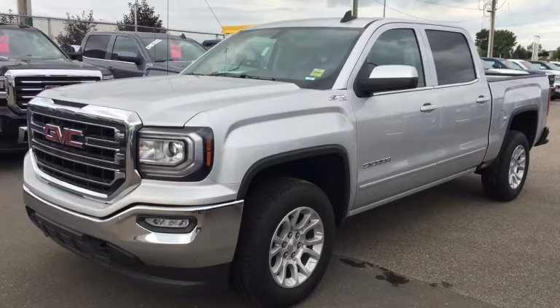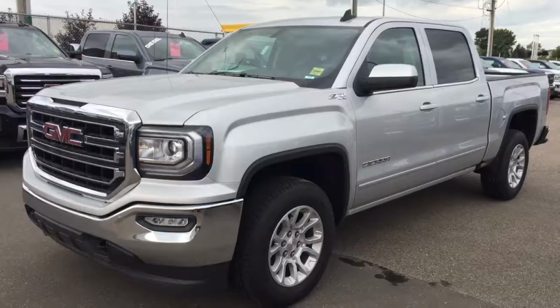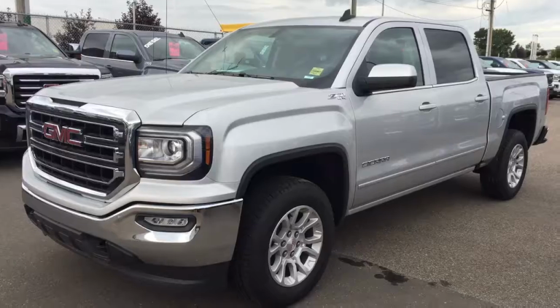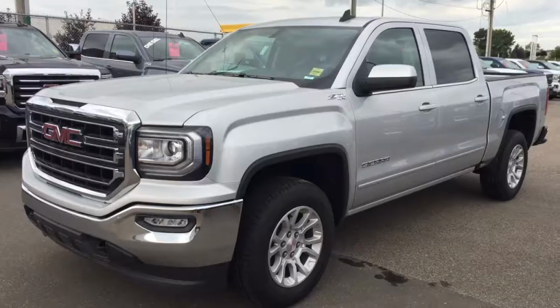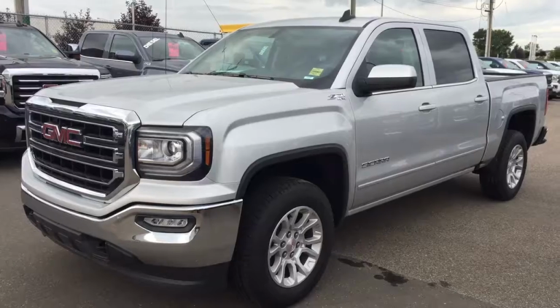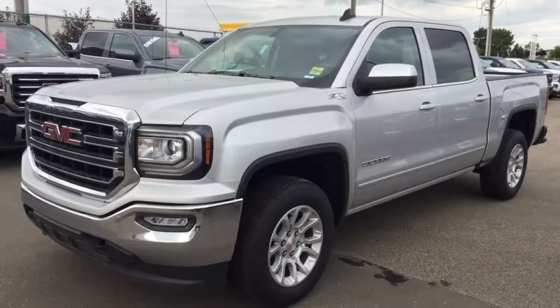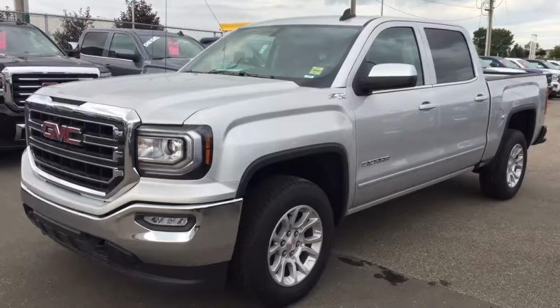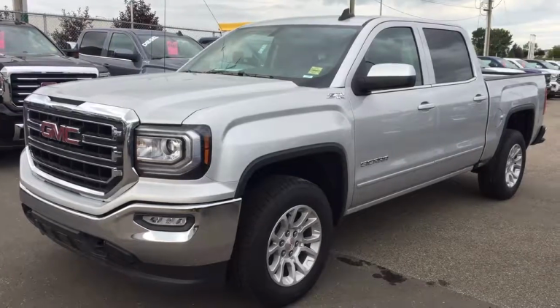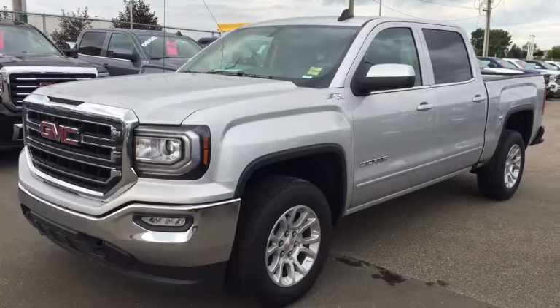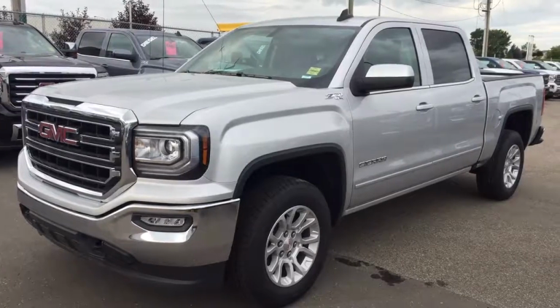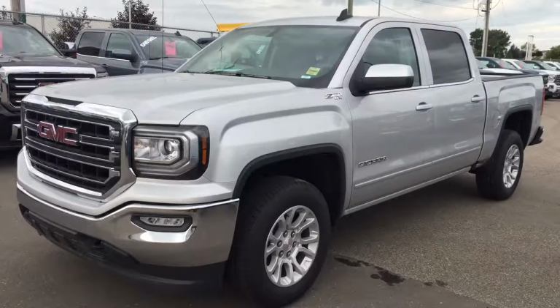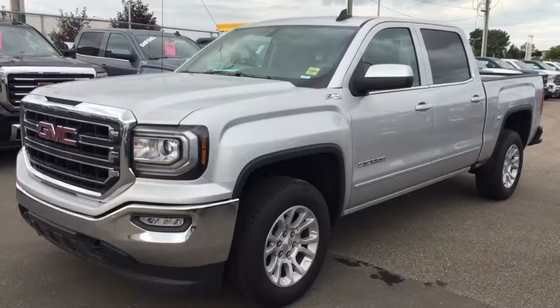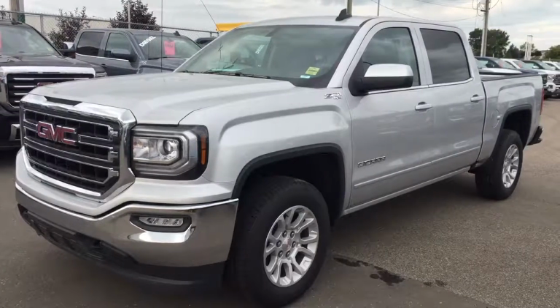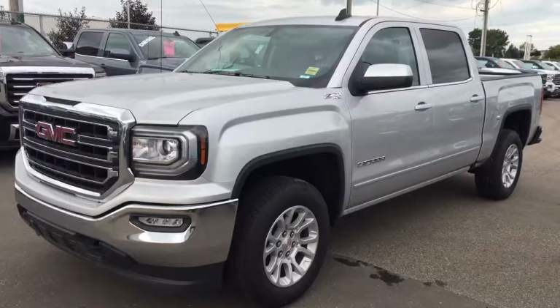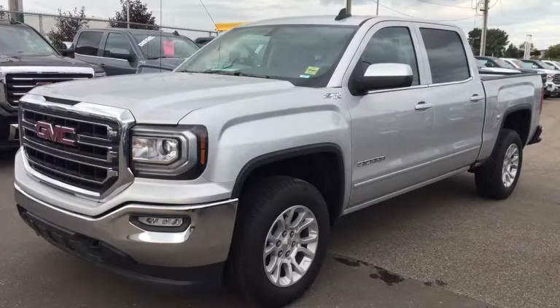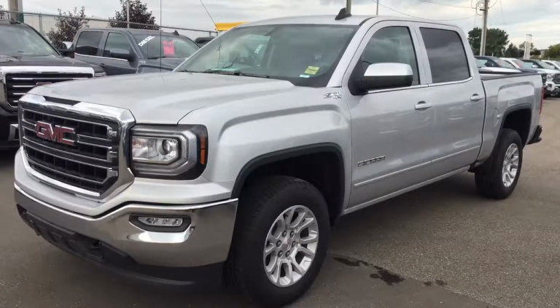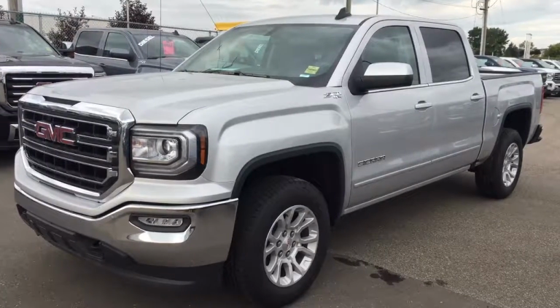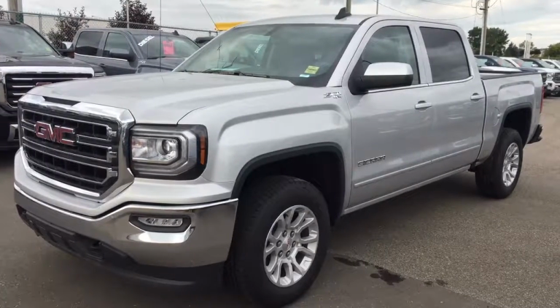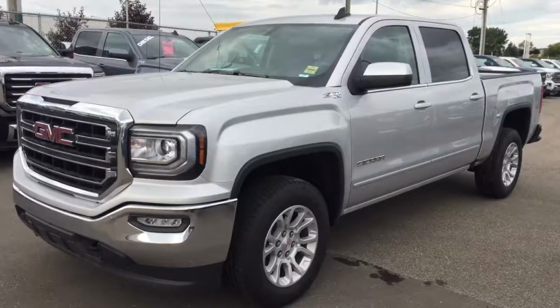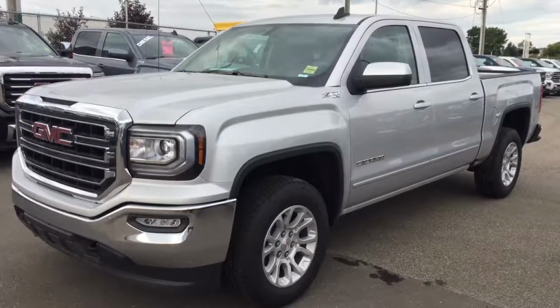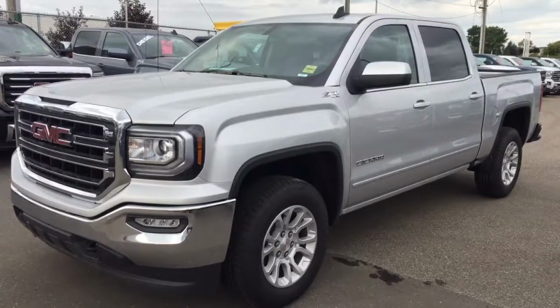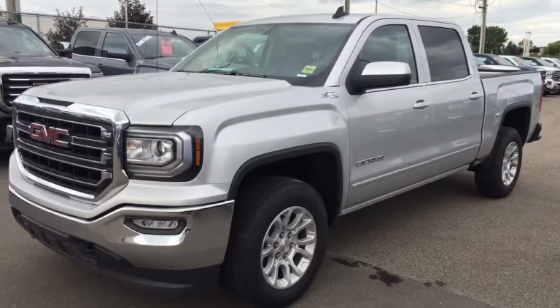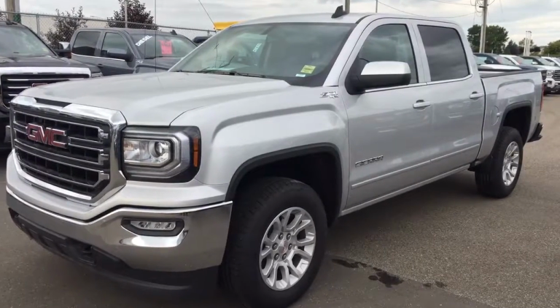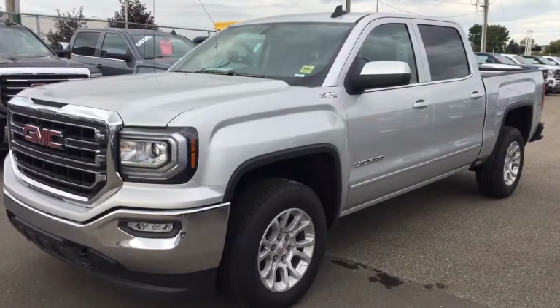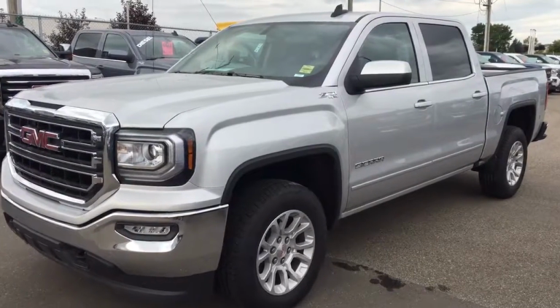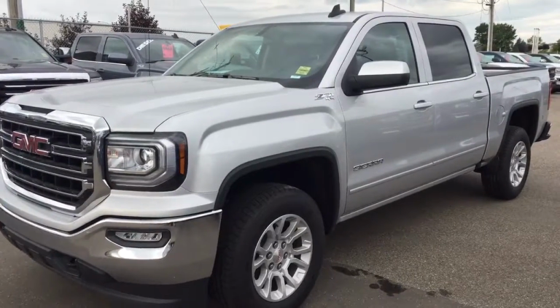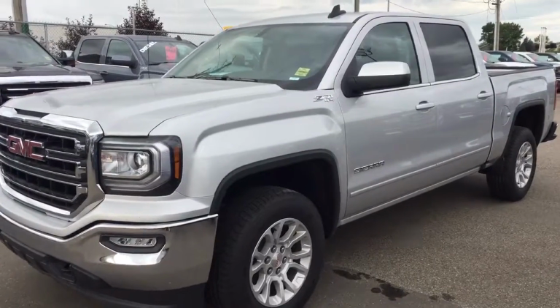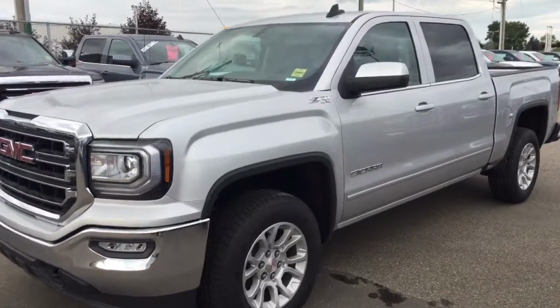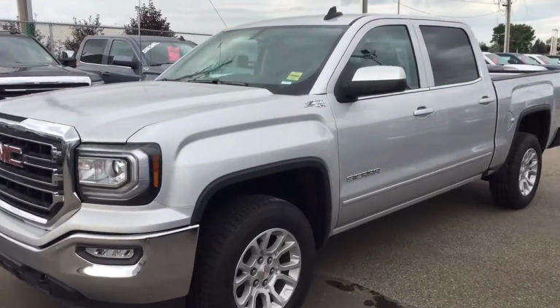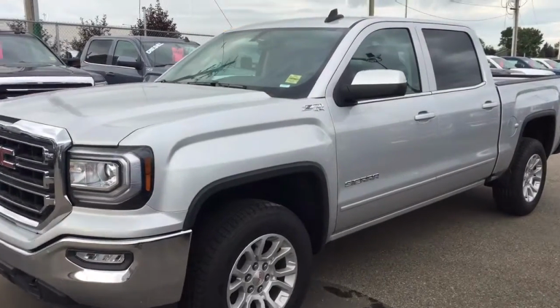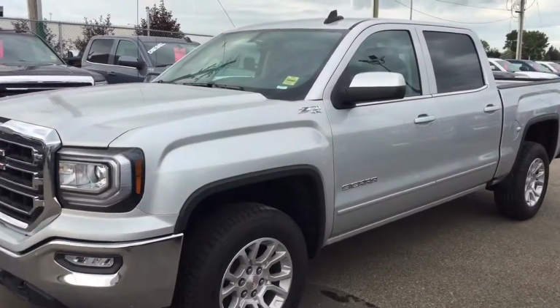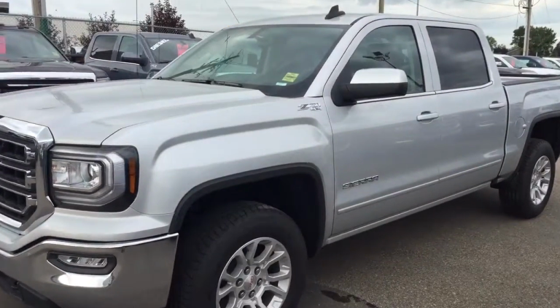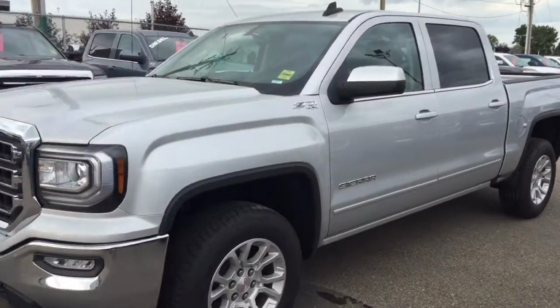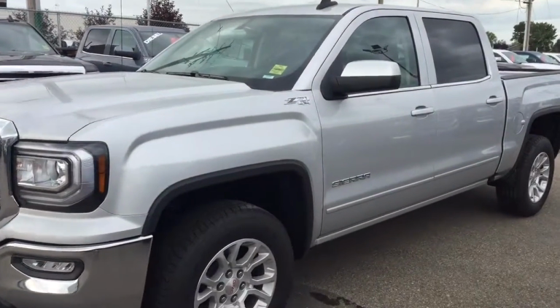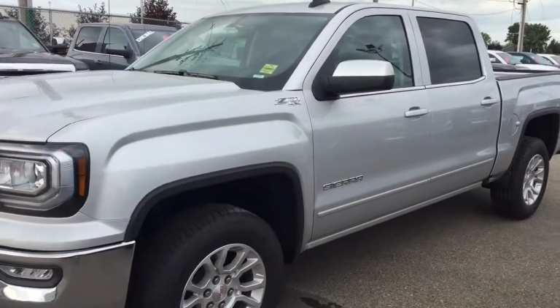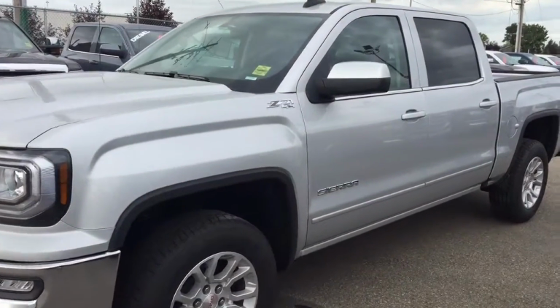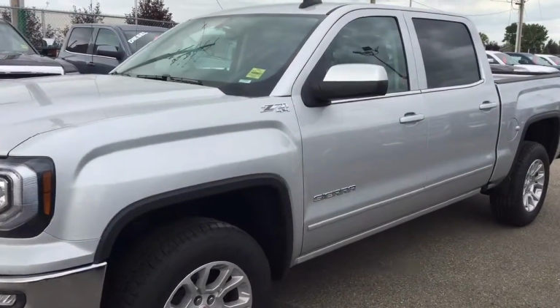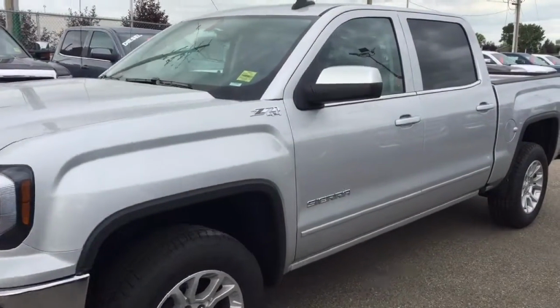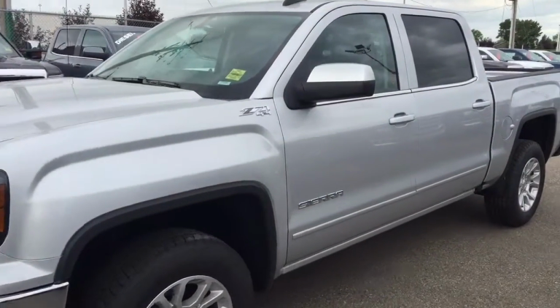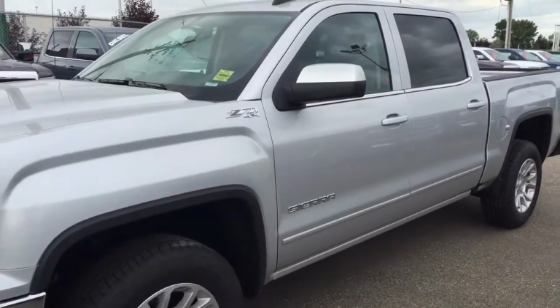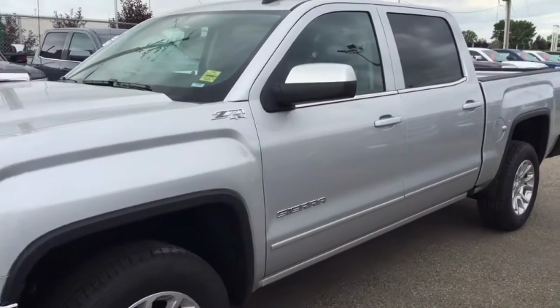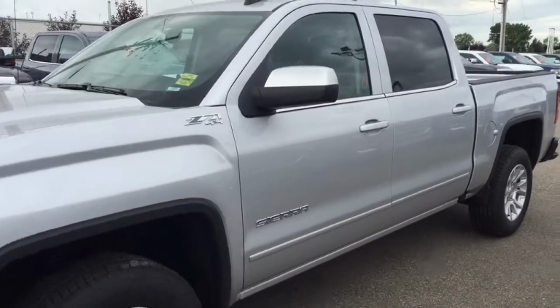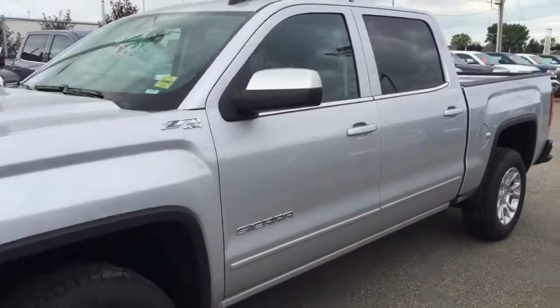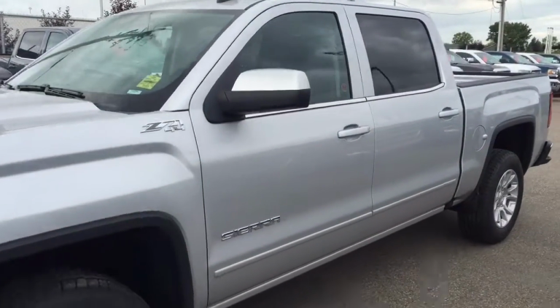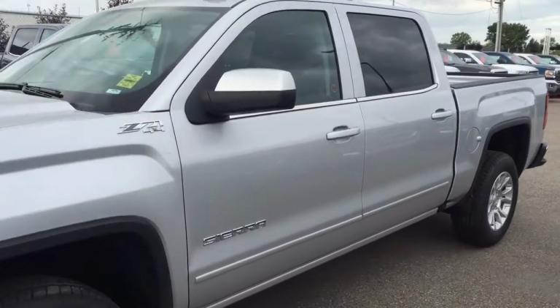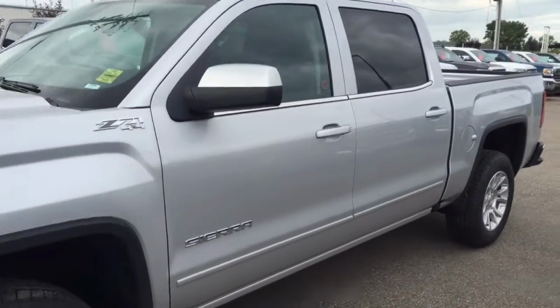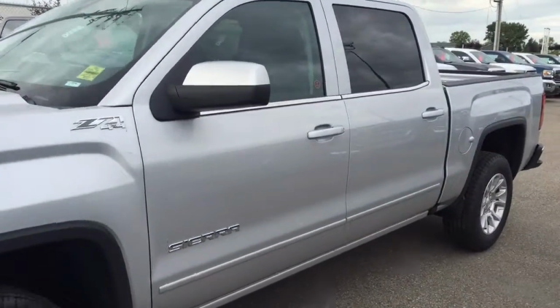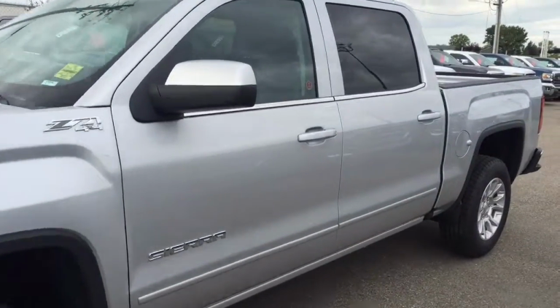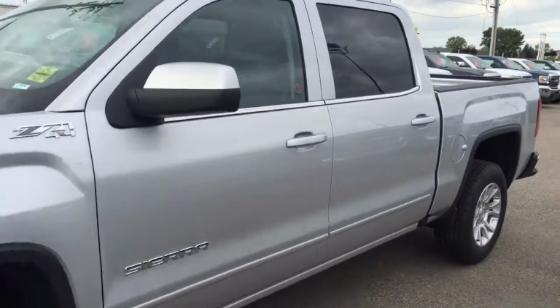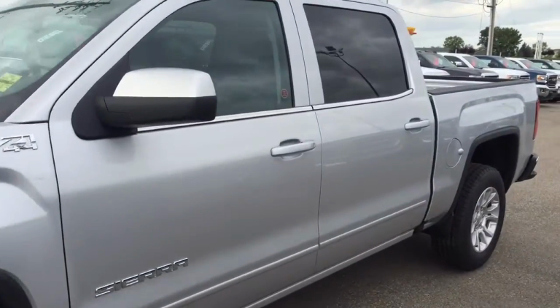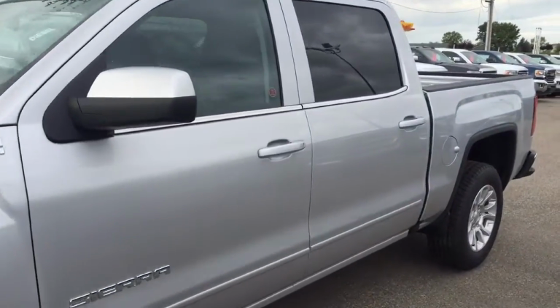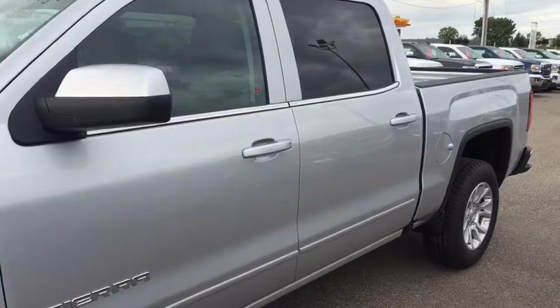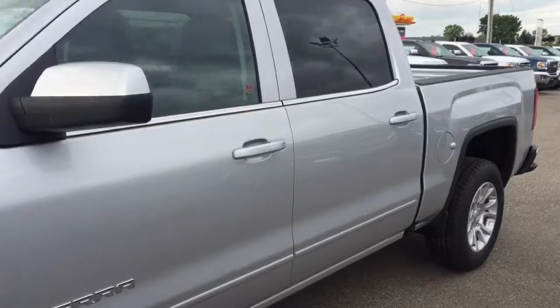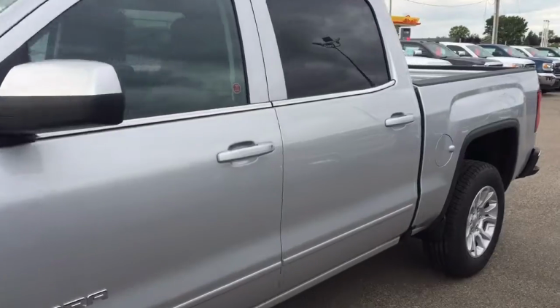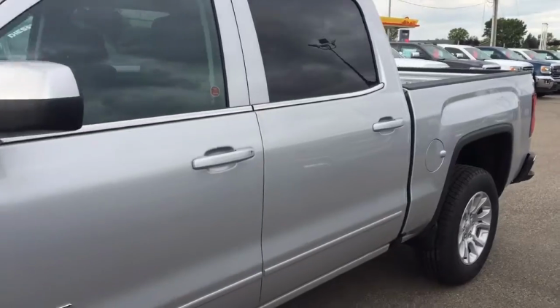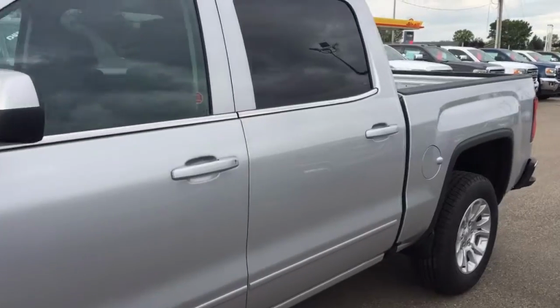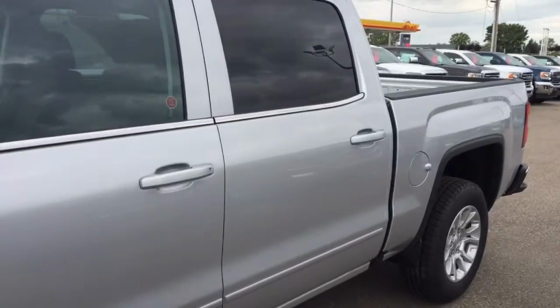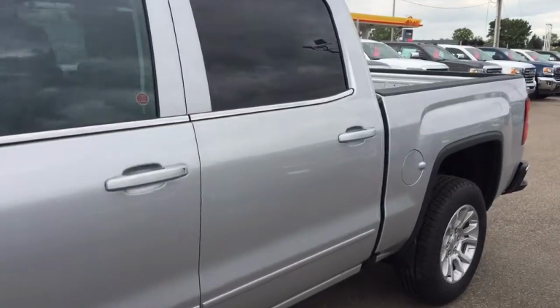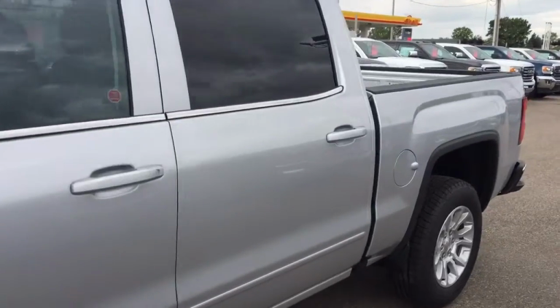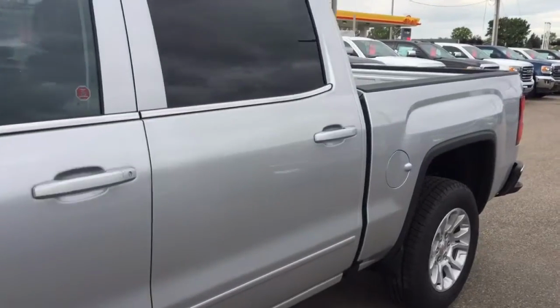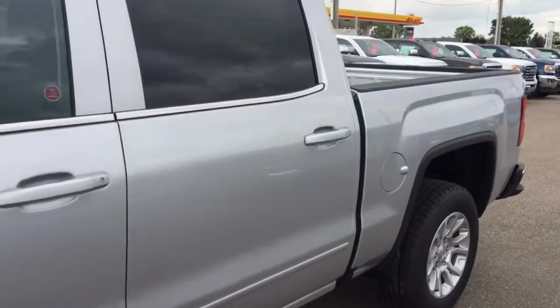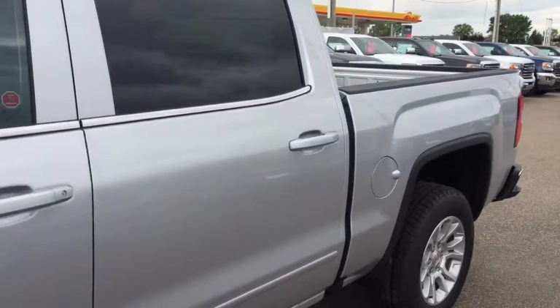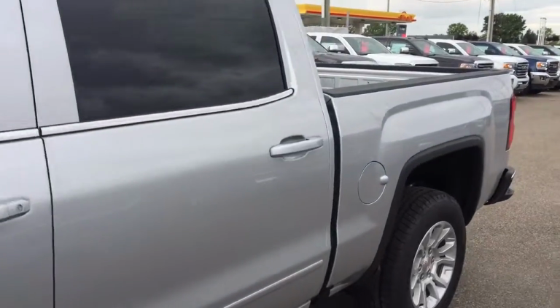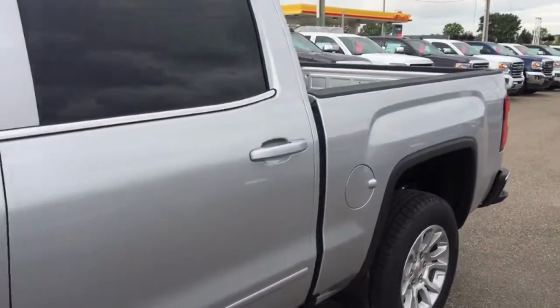Welcome to Davis Chevrolet. This is a 2016 GMC Sierra in the color silver.